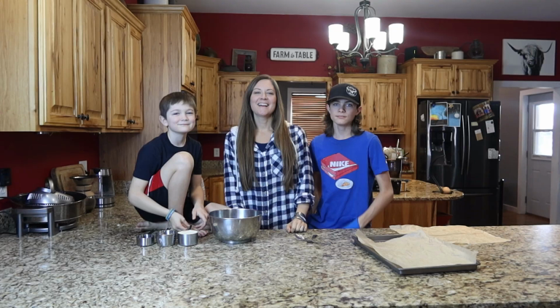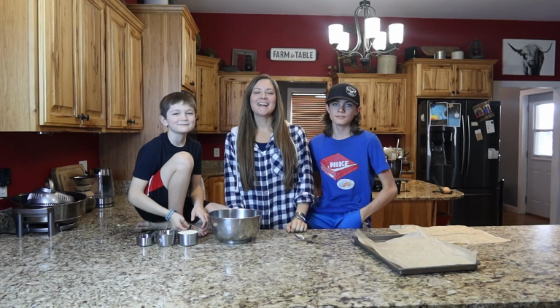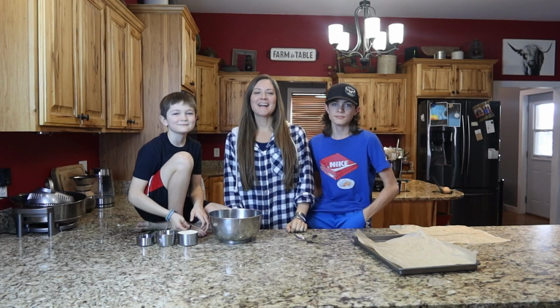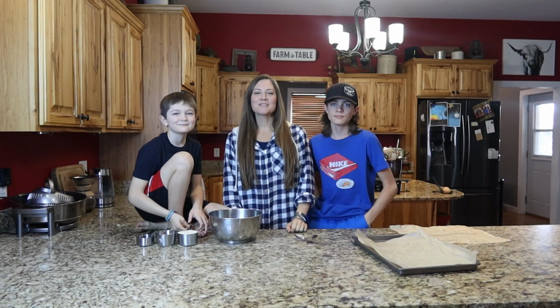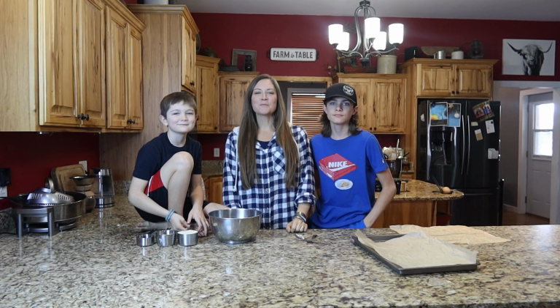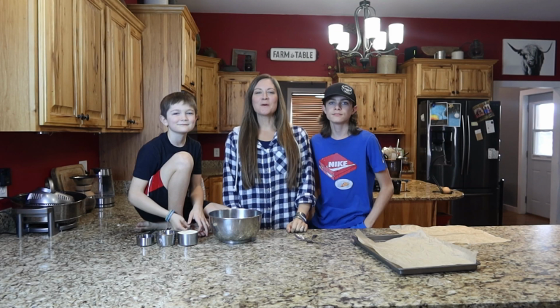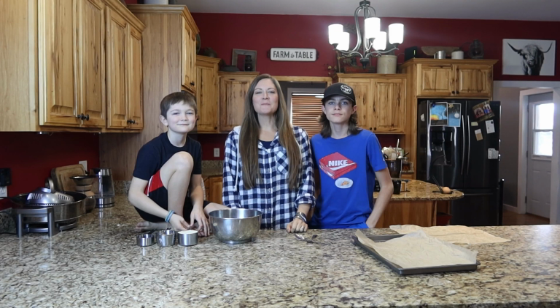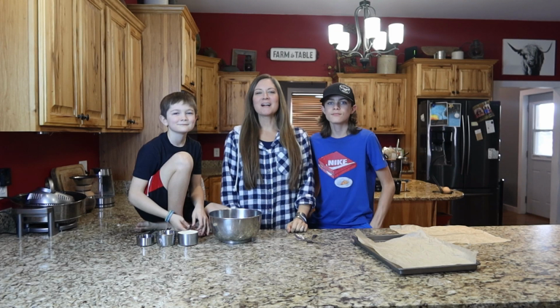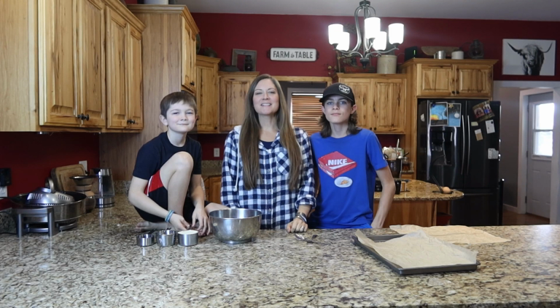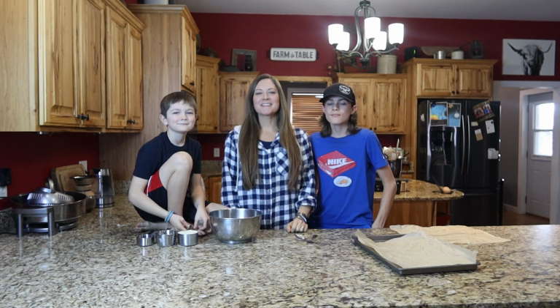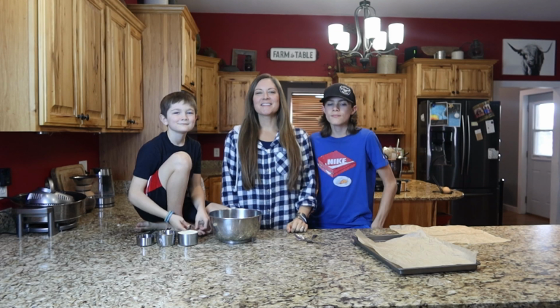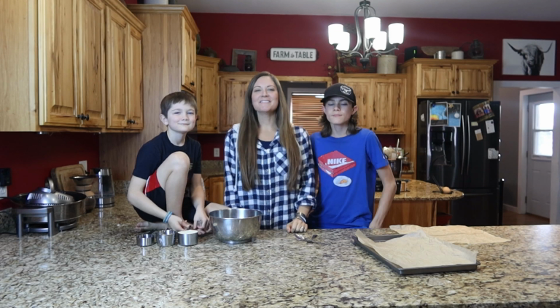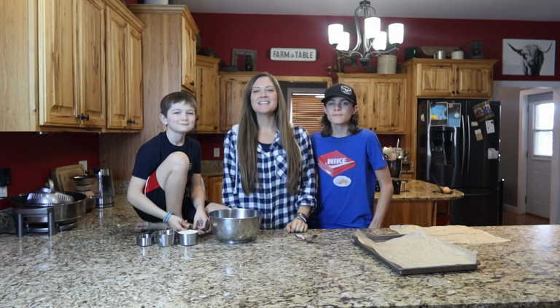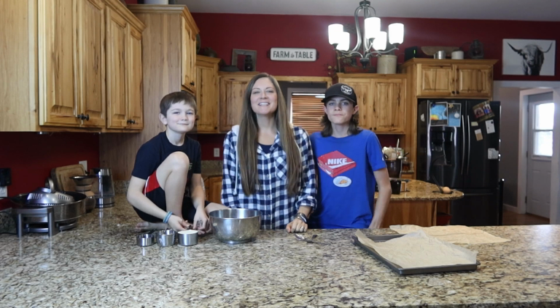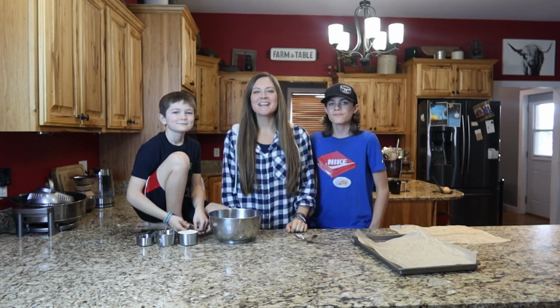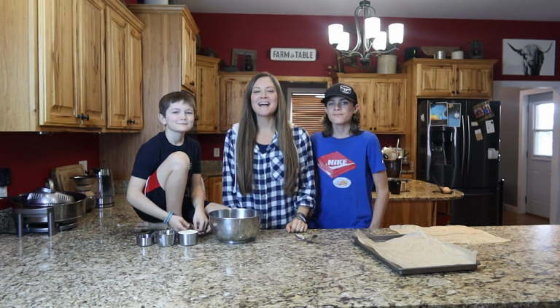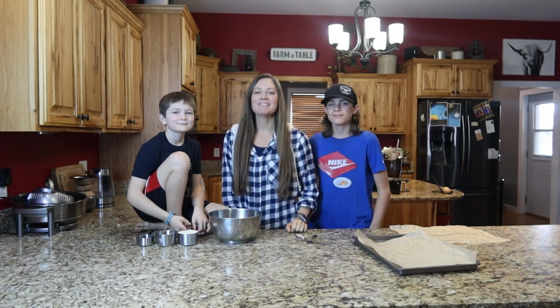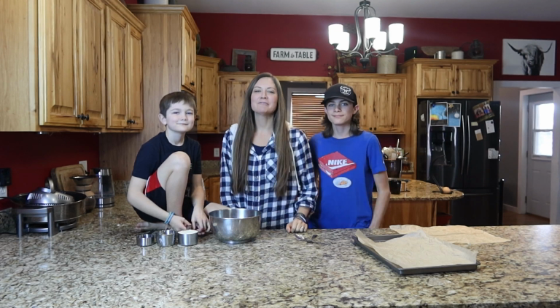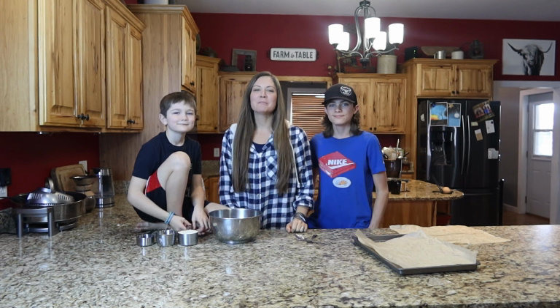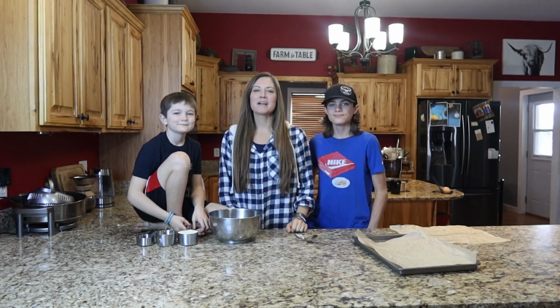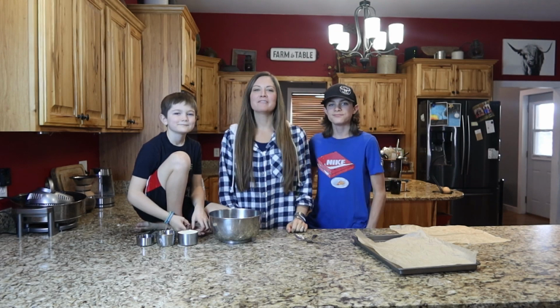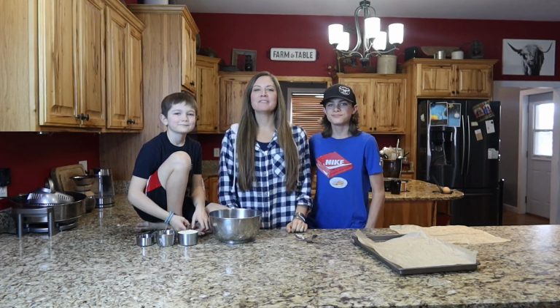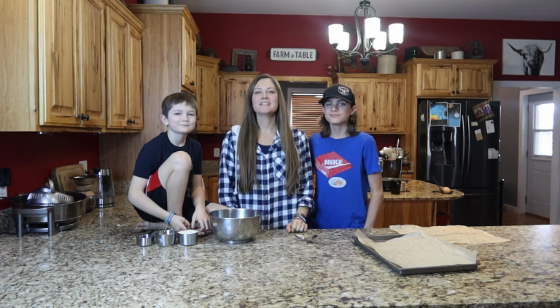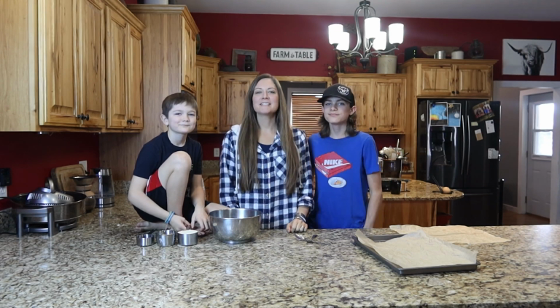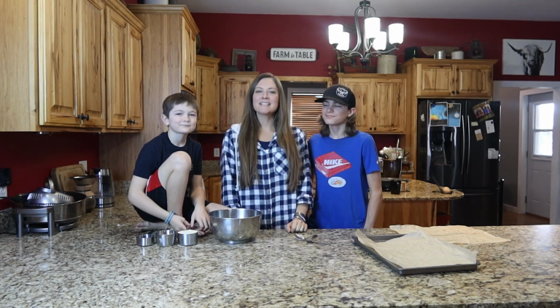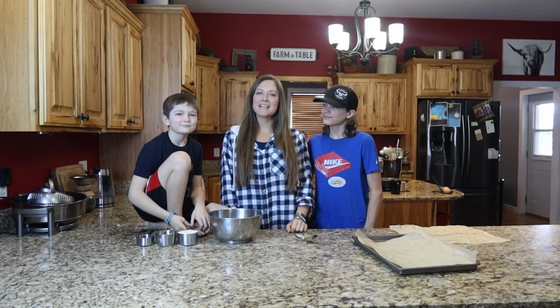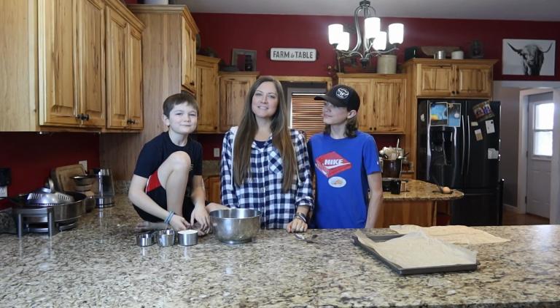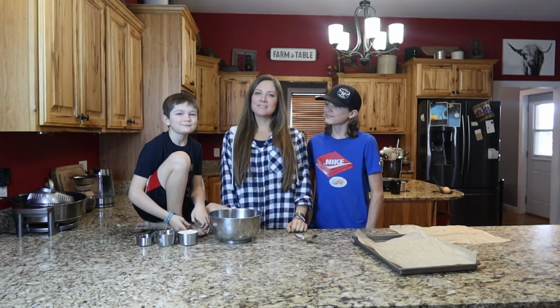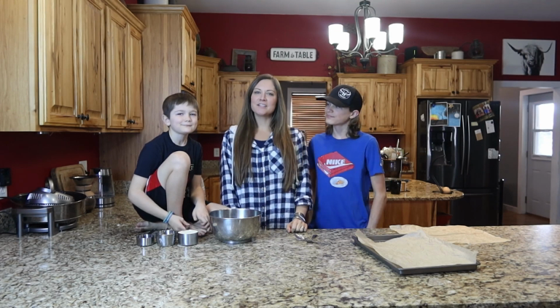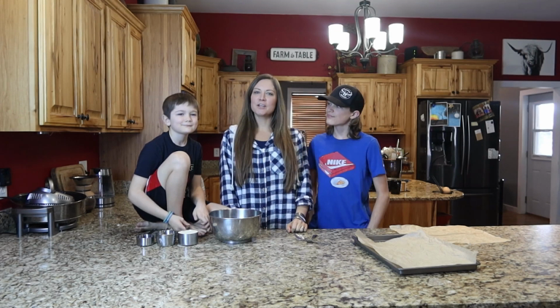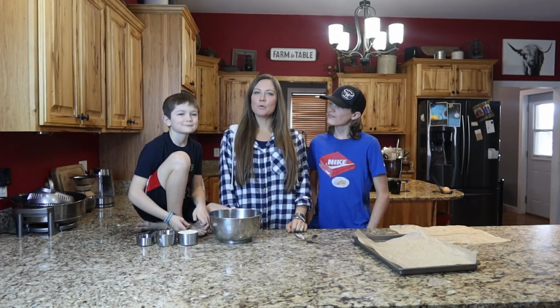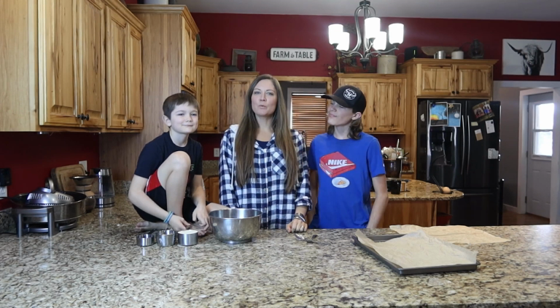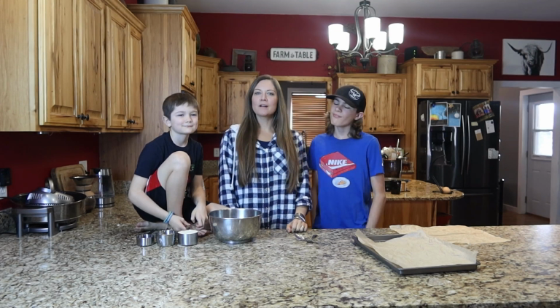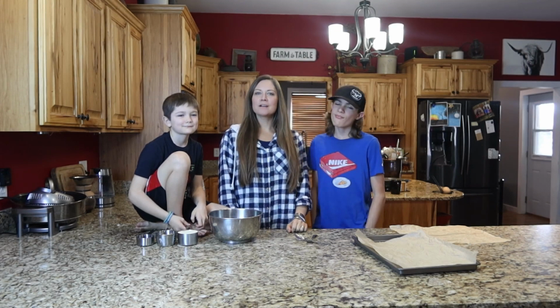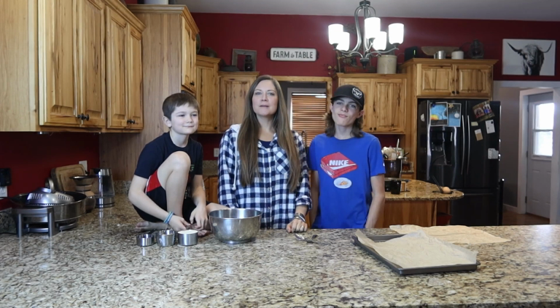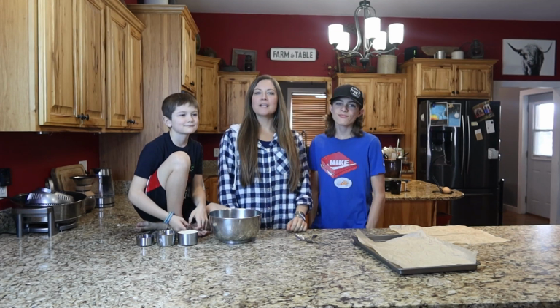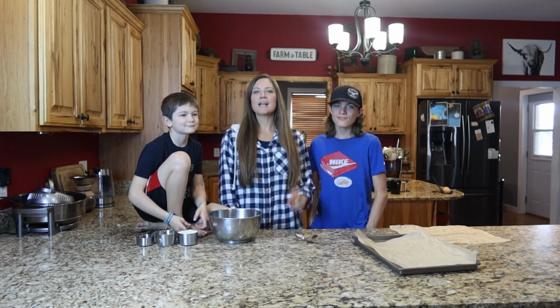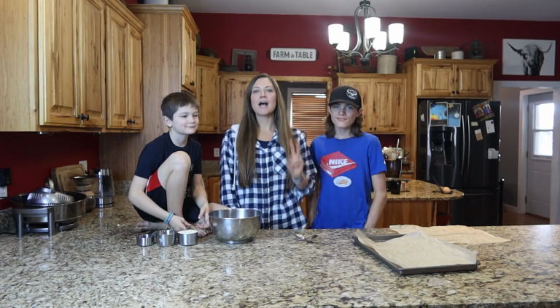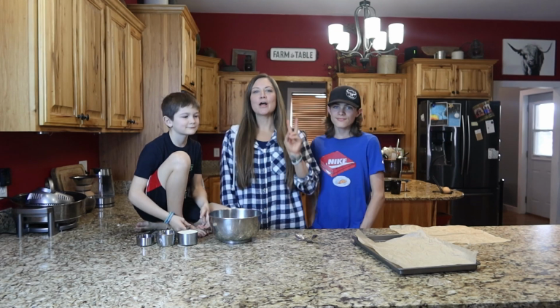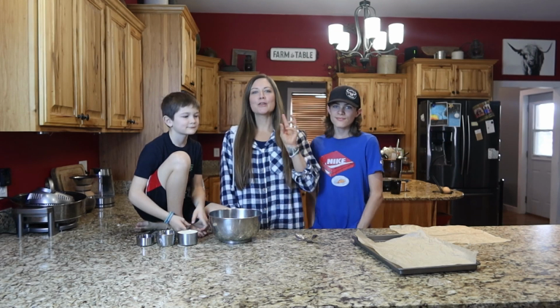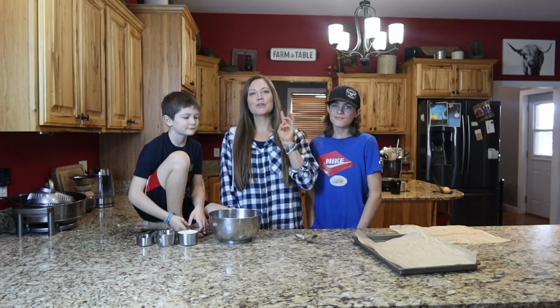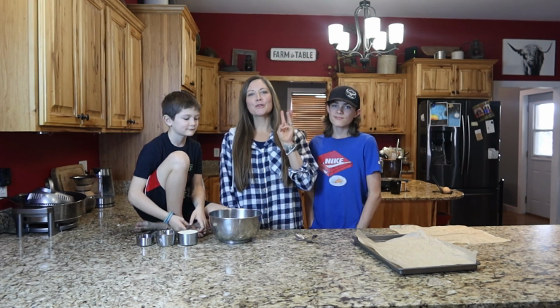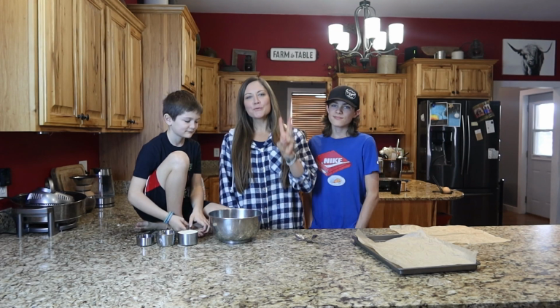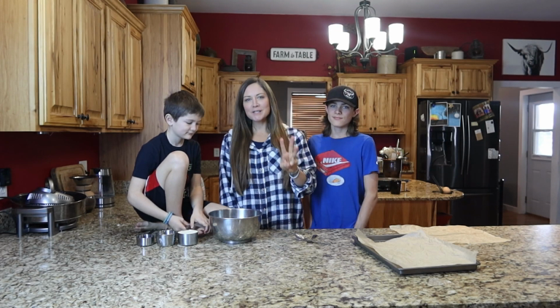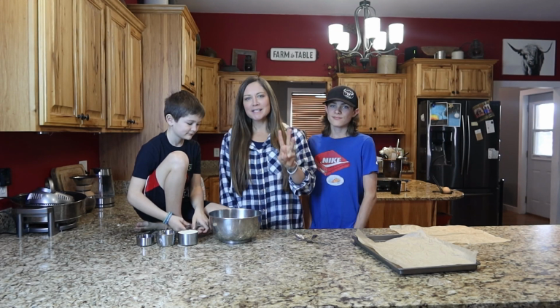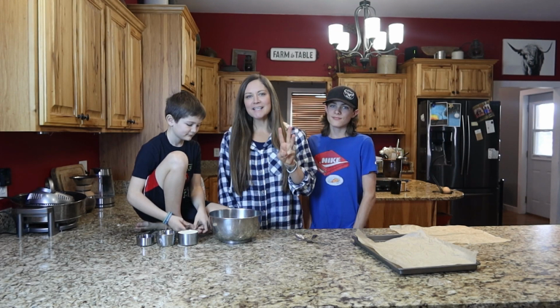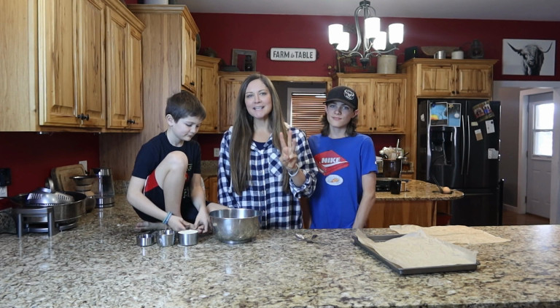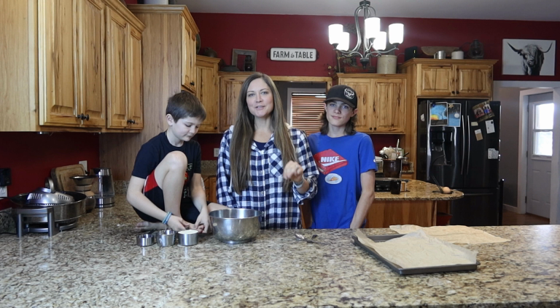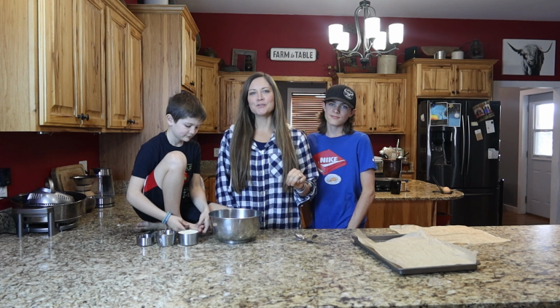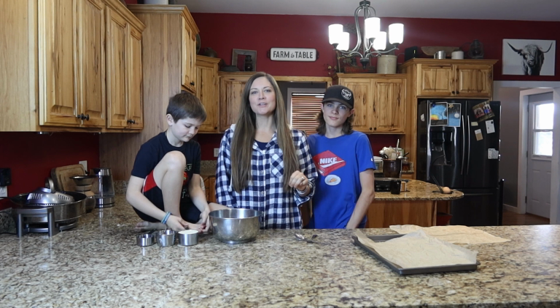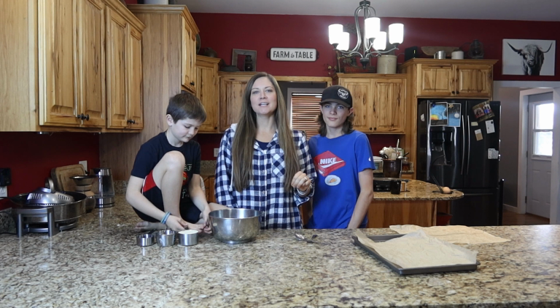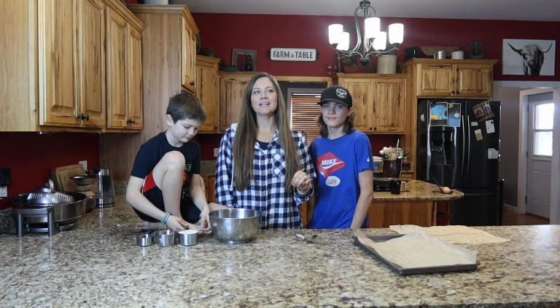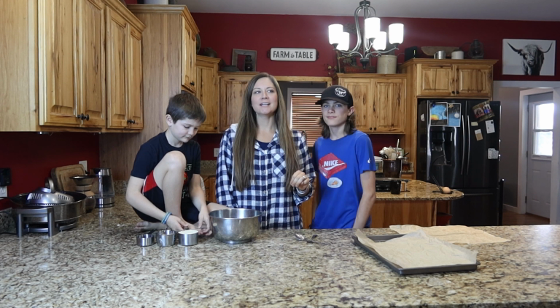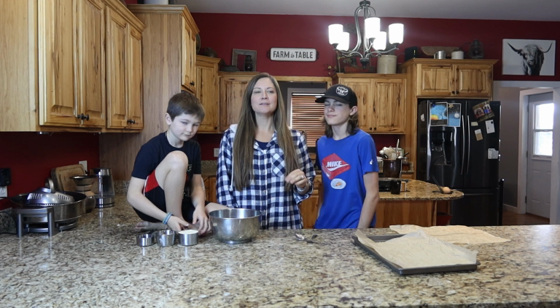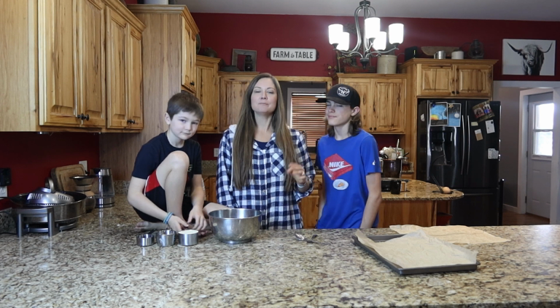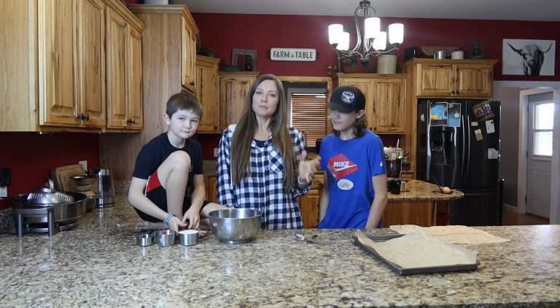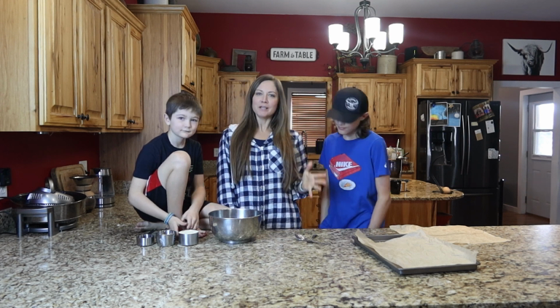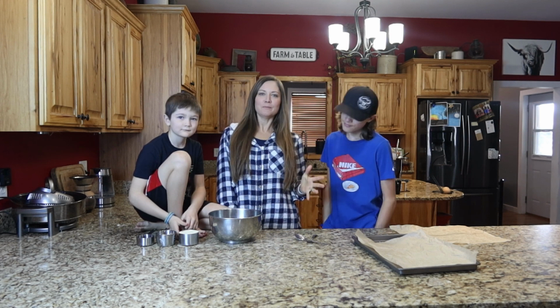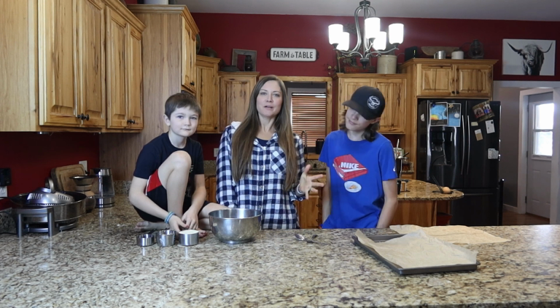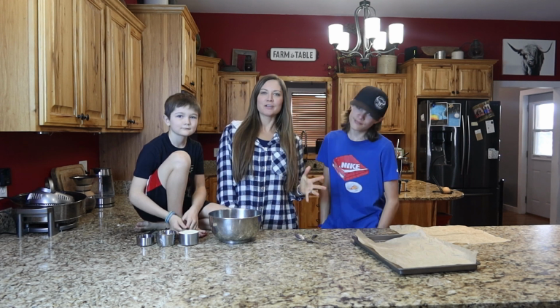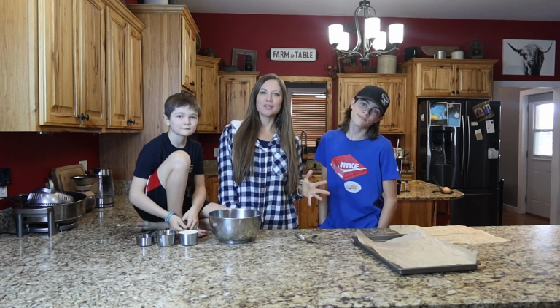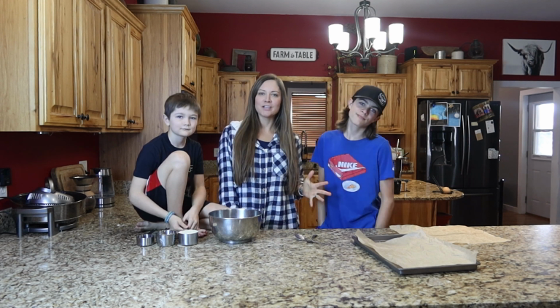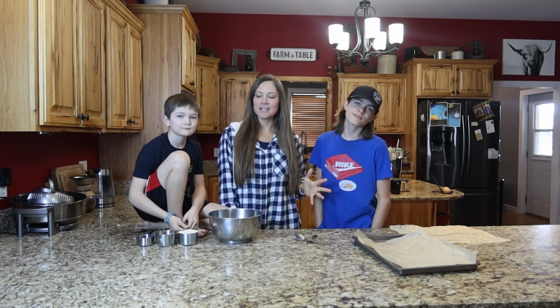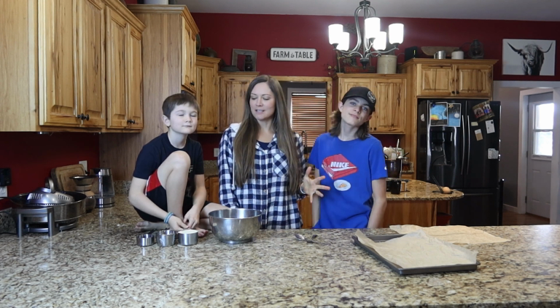Hey guys, welcome back to Living Life Barefoot. In today's video, we're going to make a three ingredient peanut butter cookie.